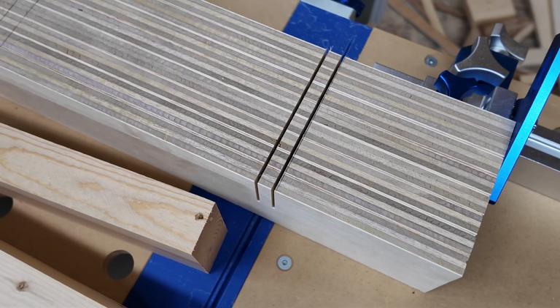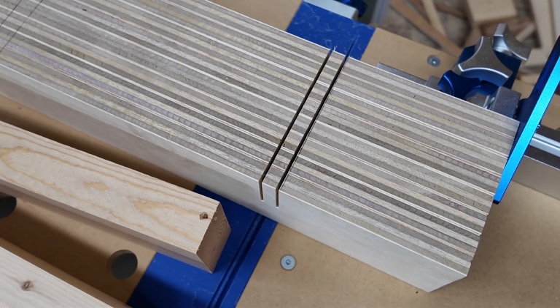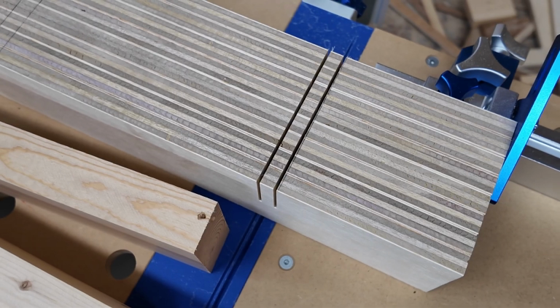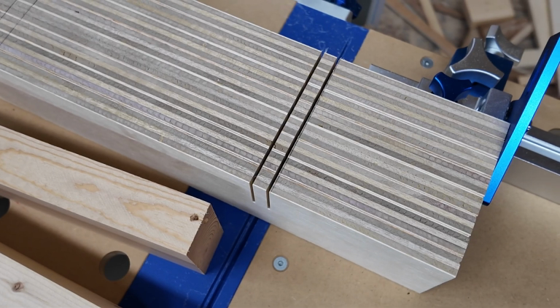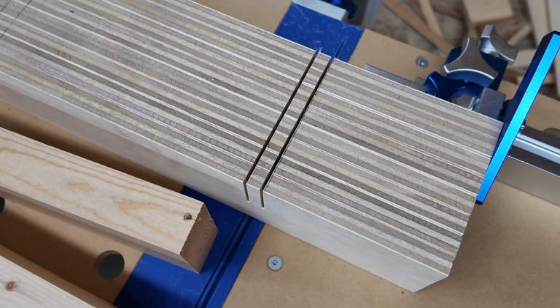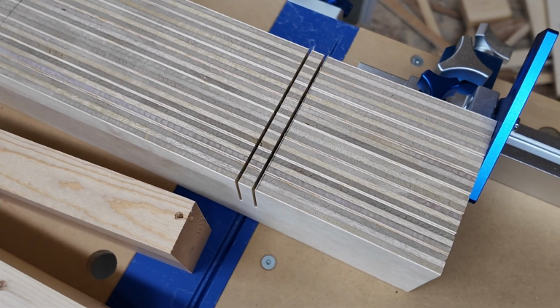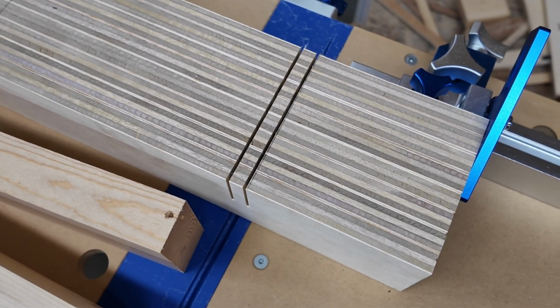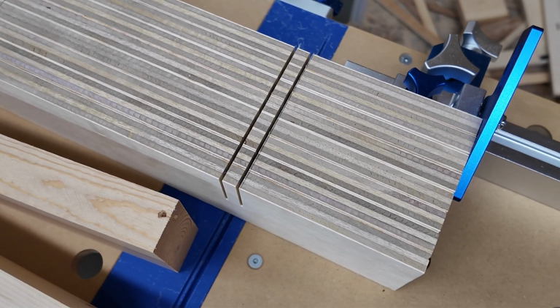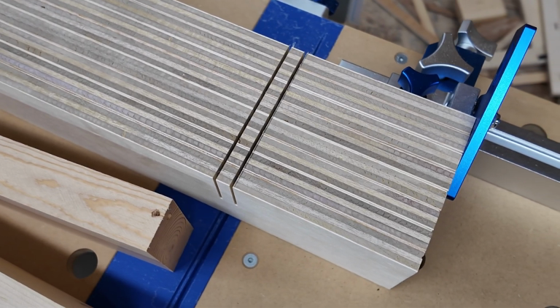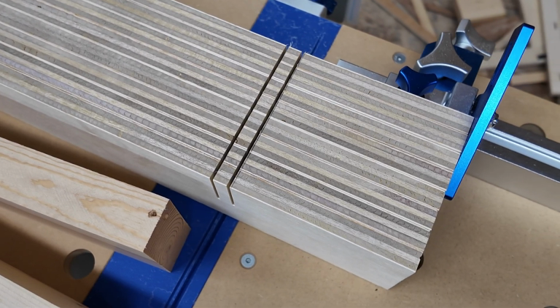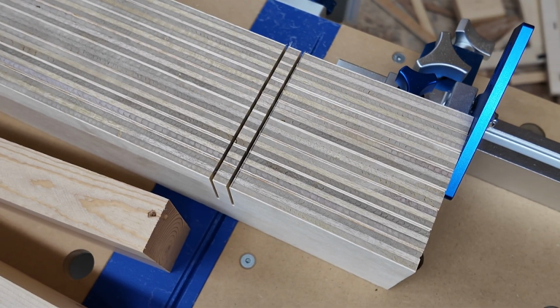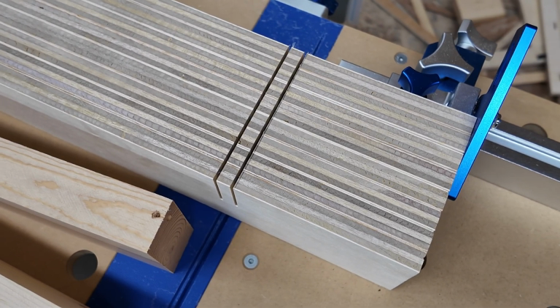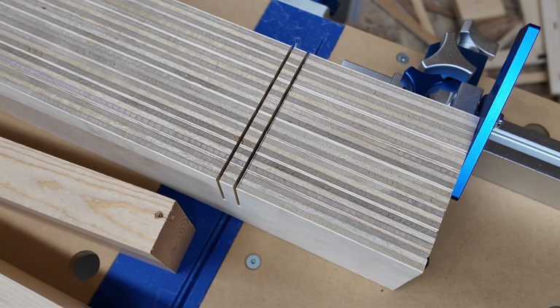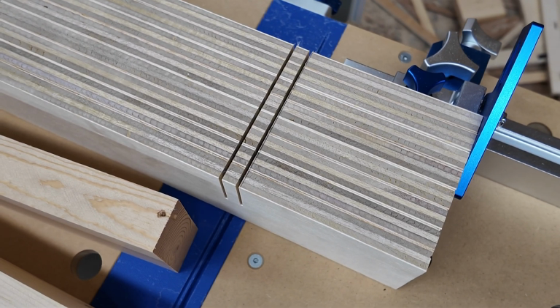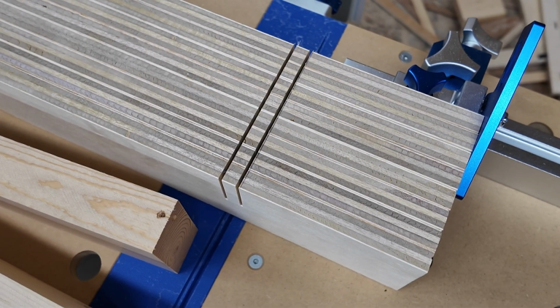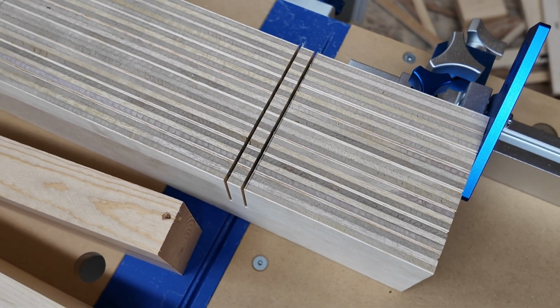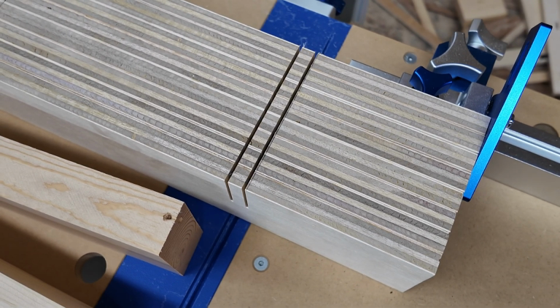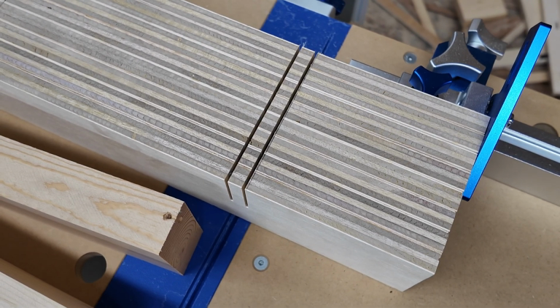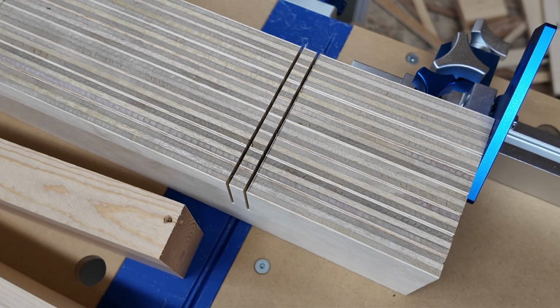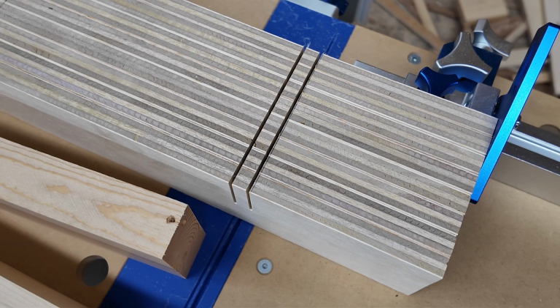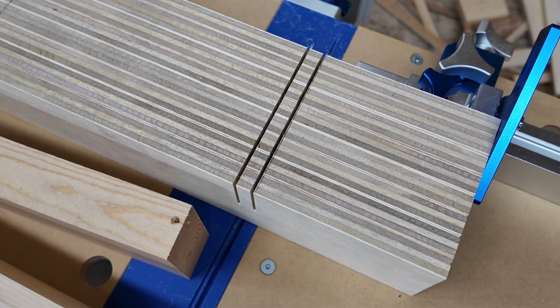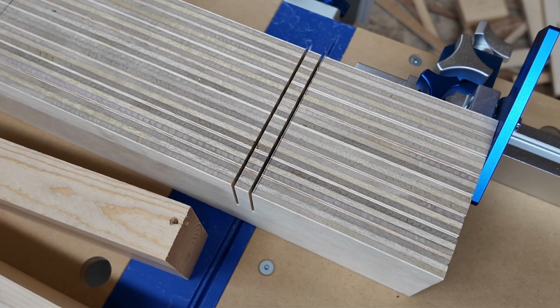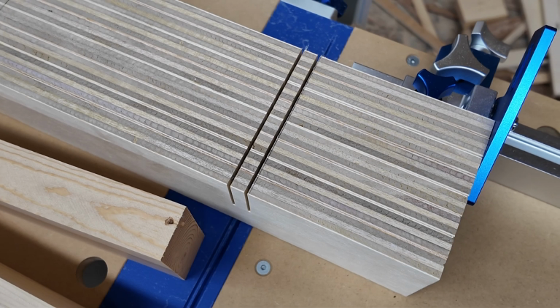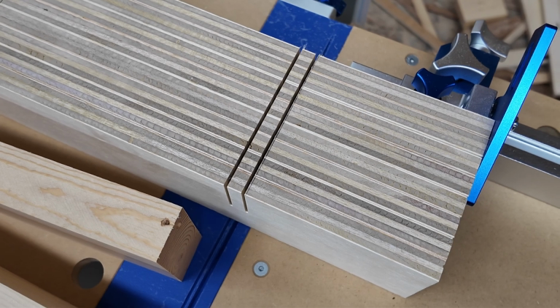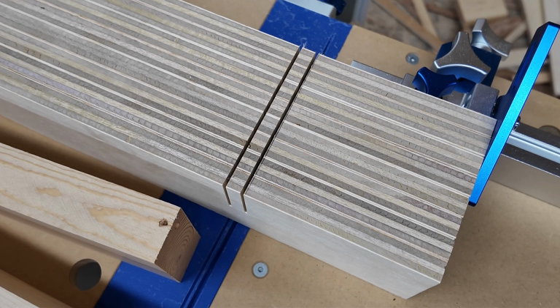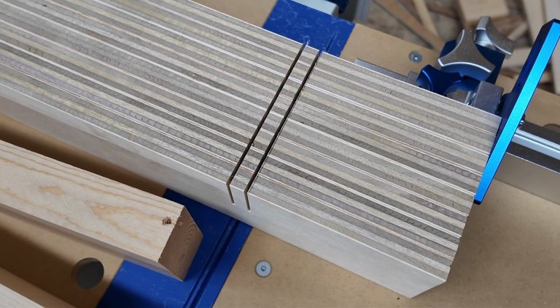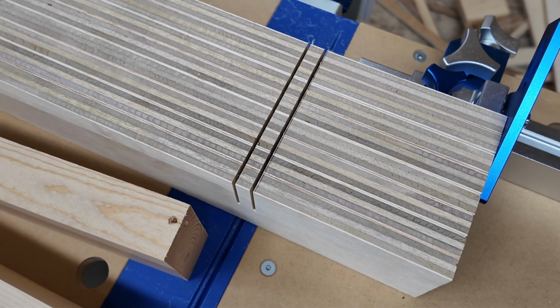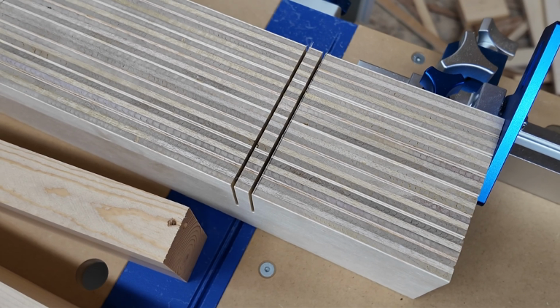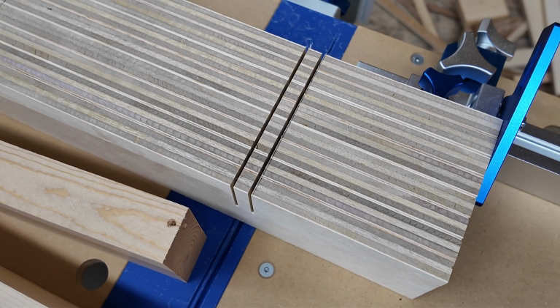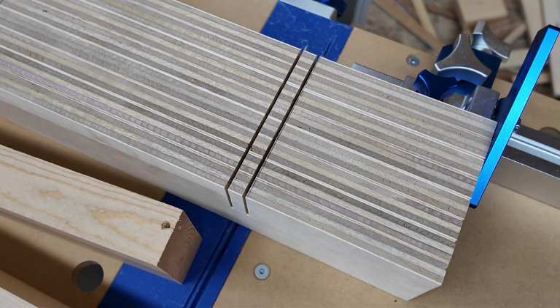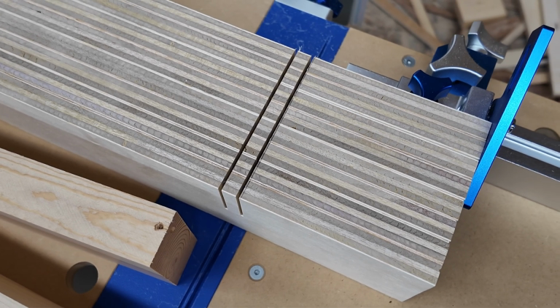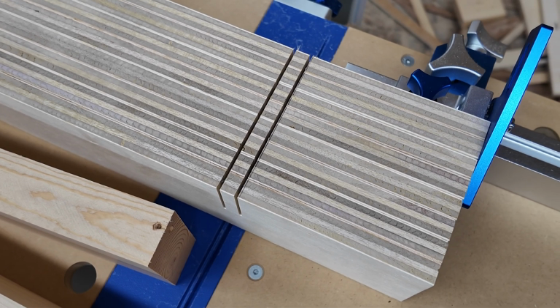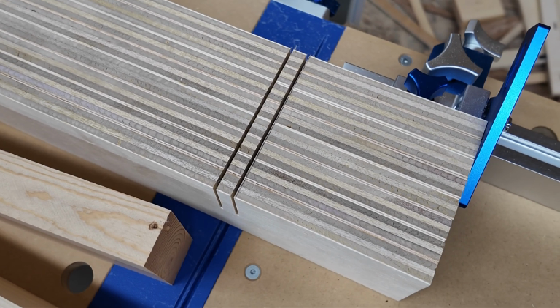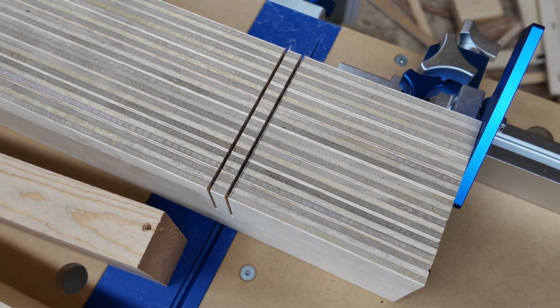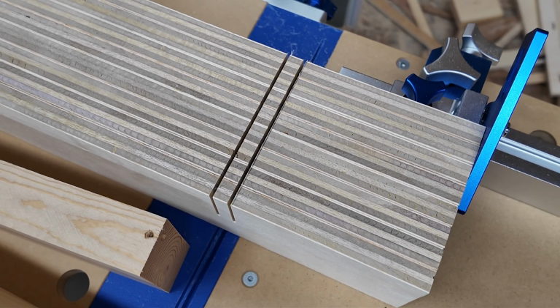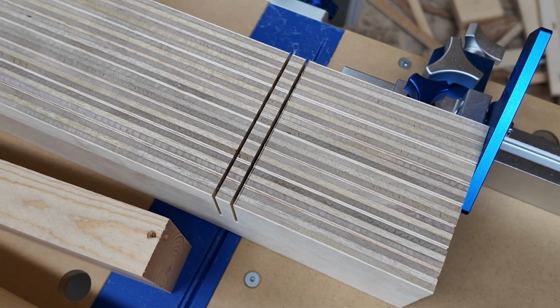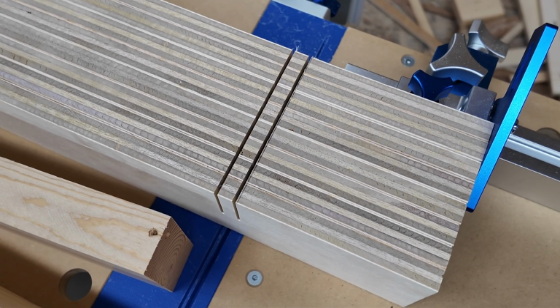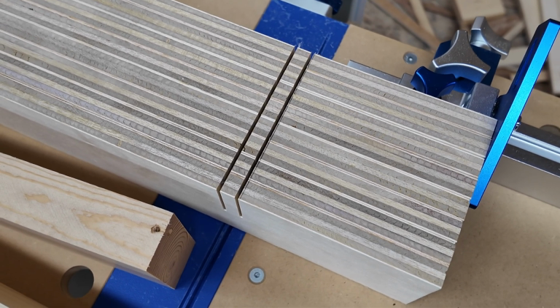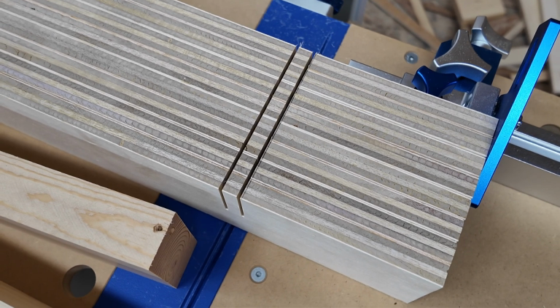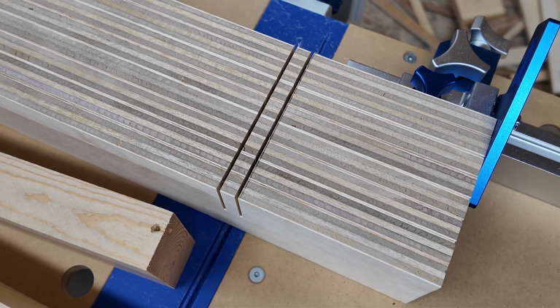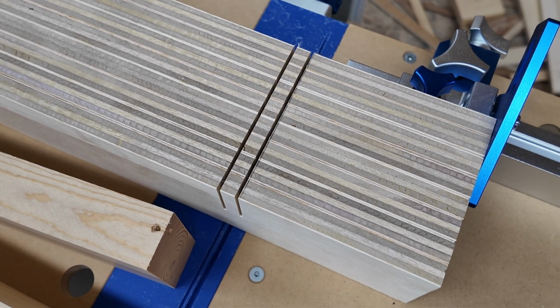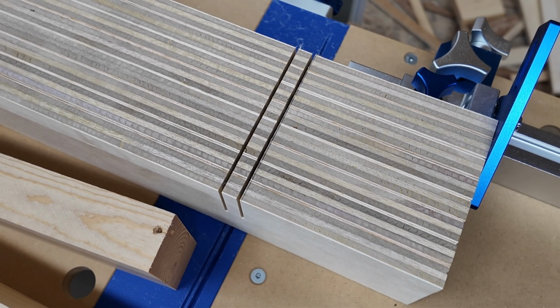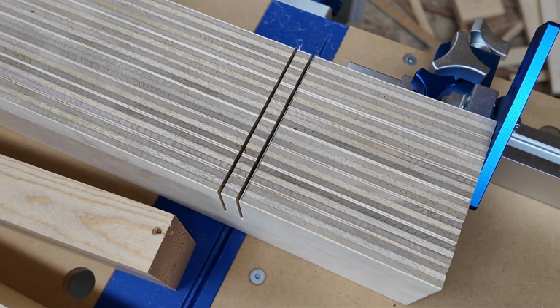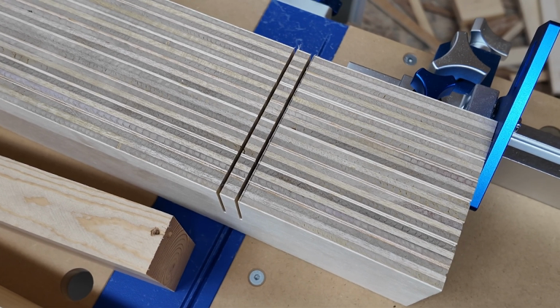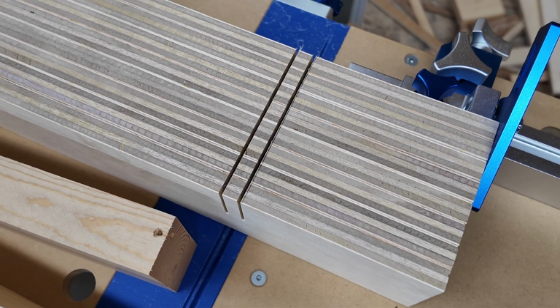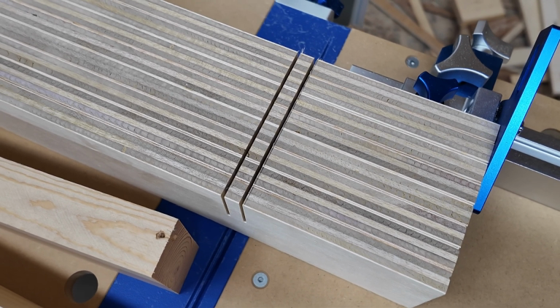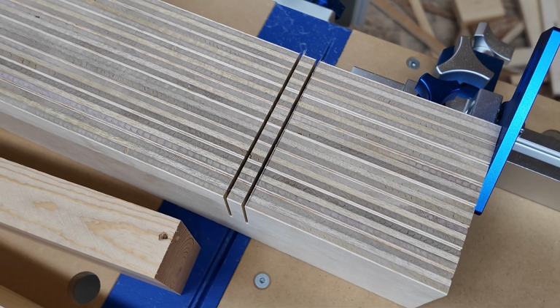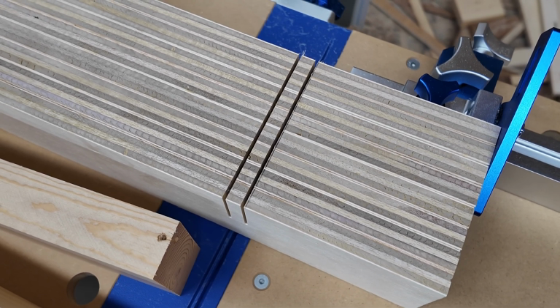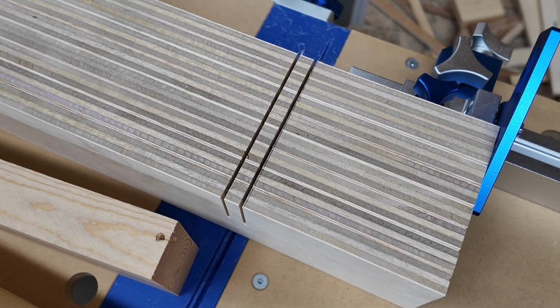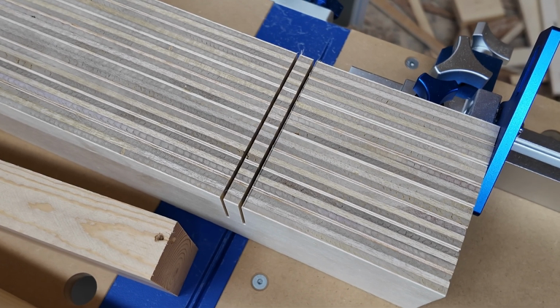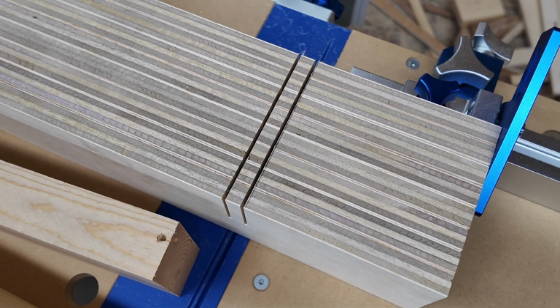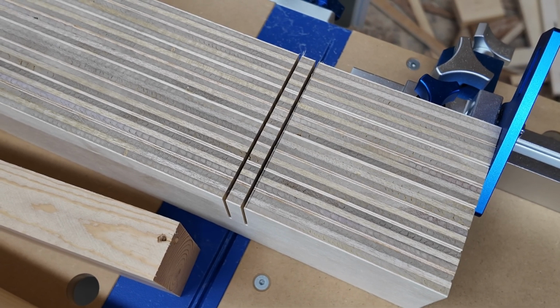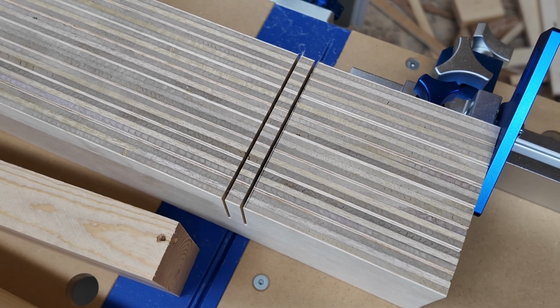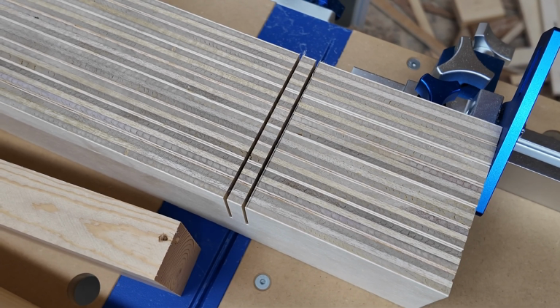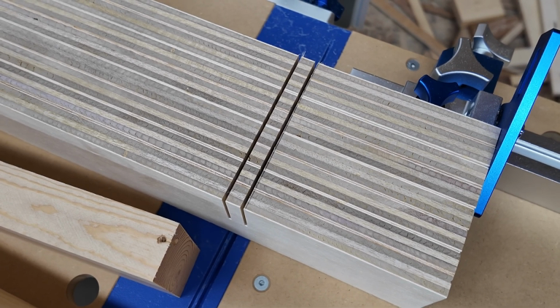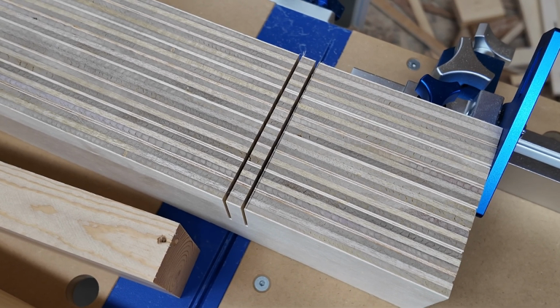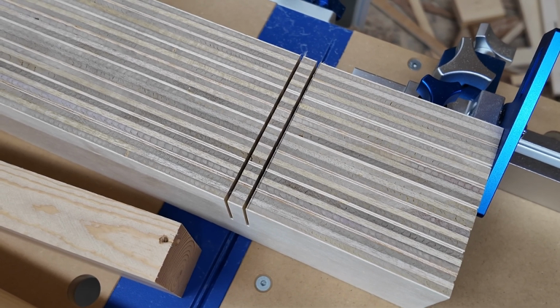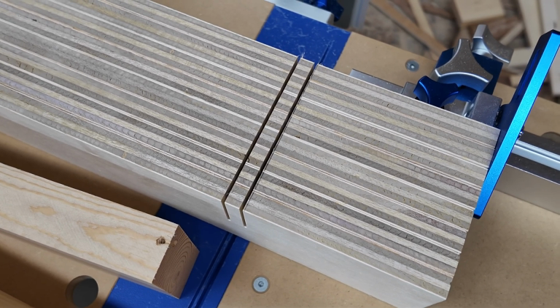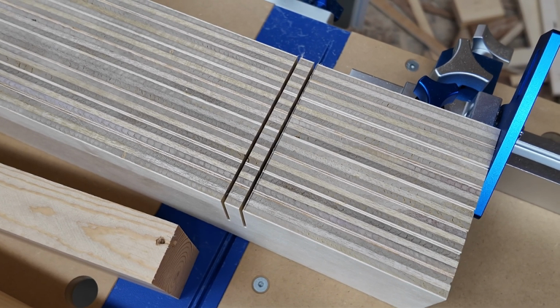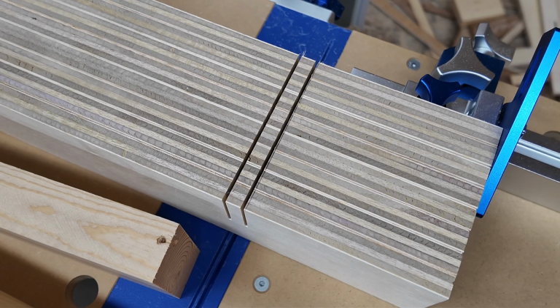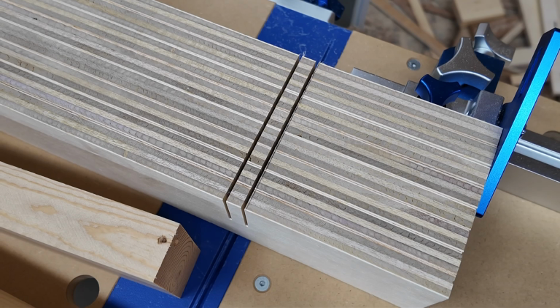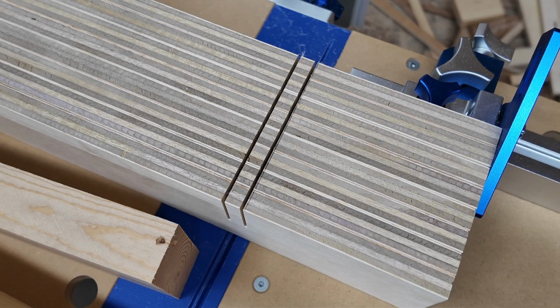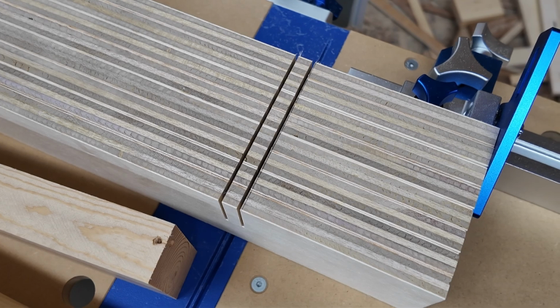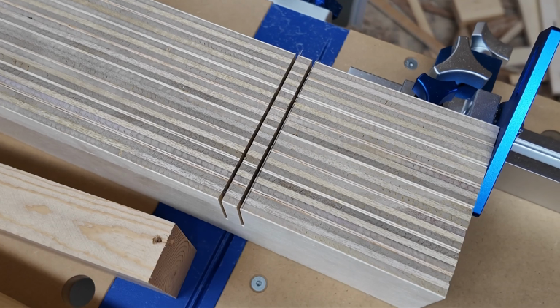The two walls of my trench are done. Now I just need to make a bunch of passes in the middle to remove the remaining material.